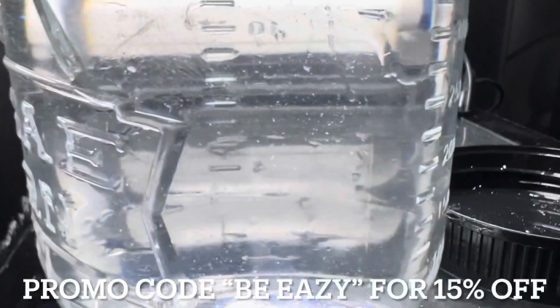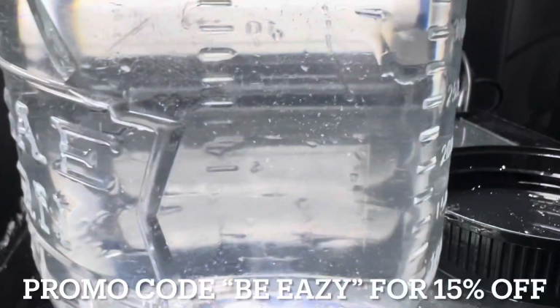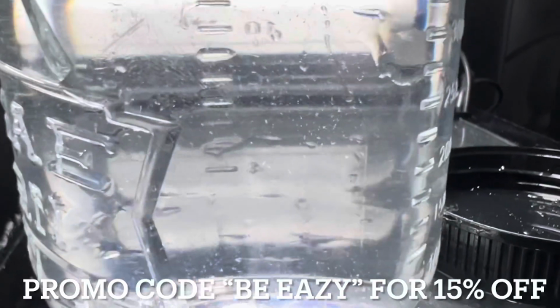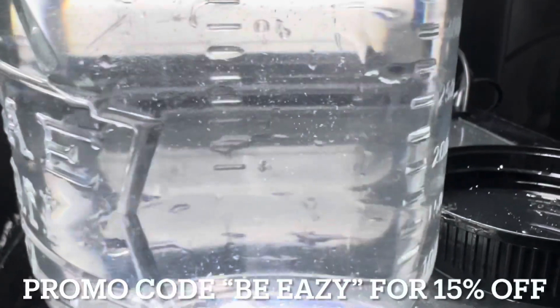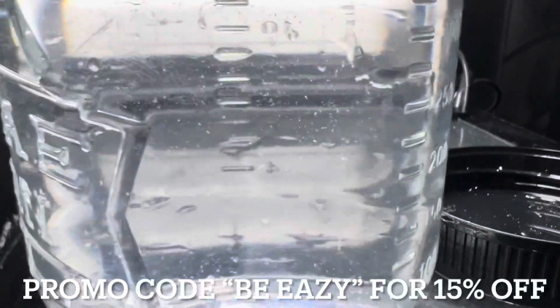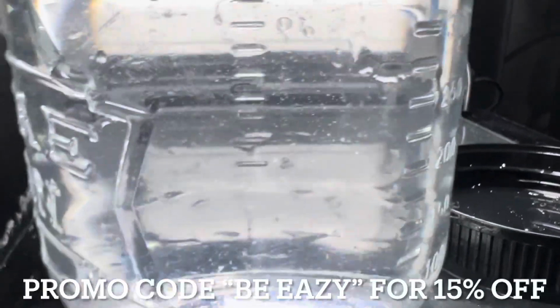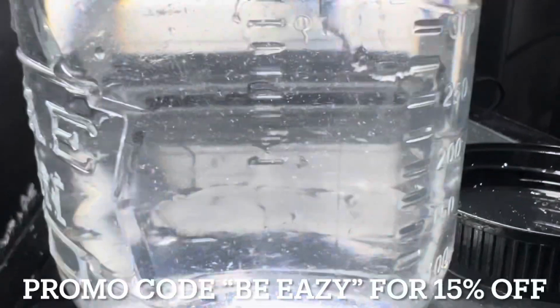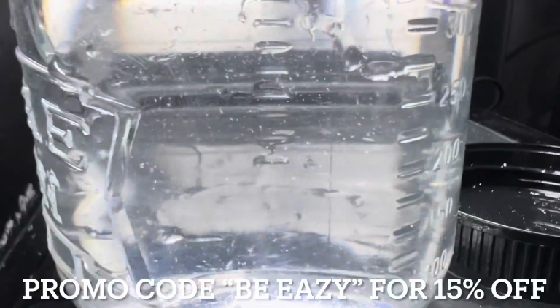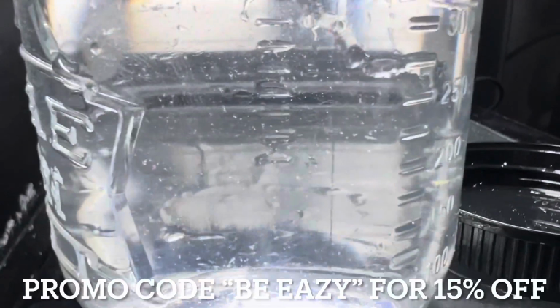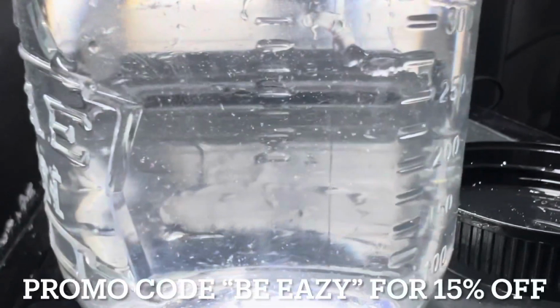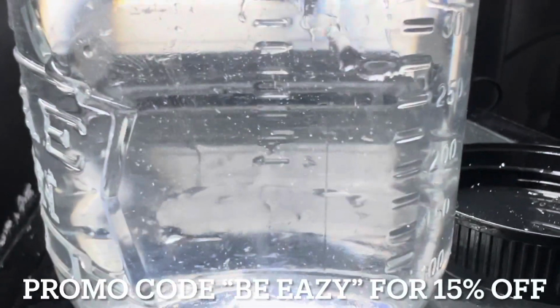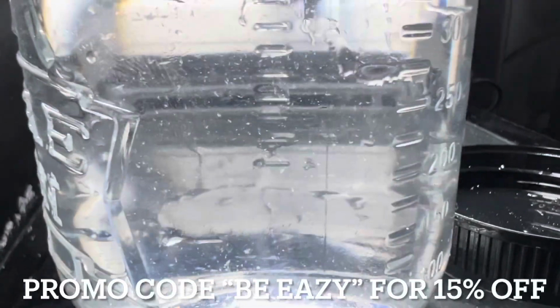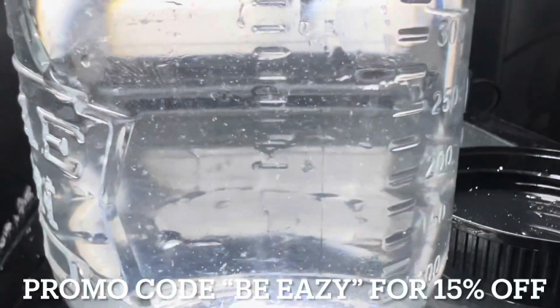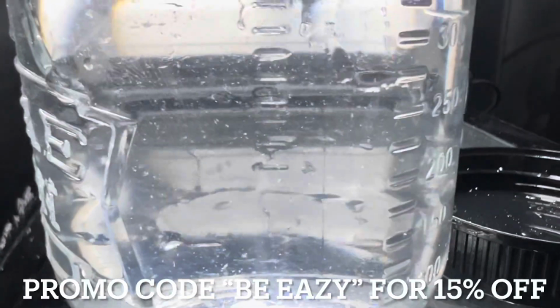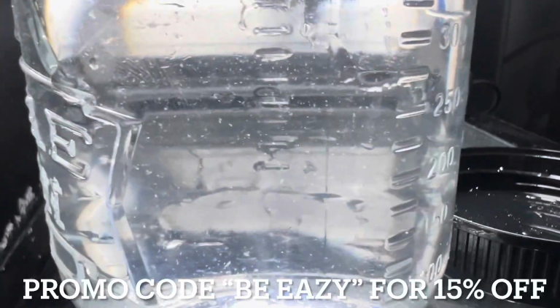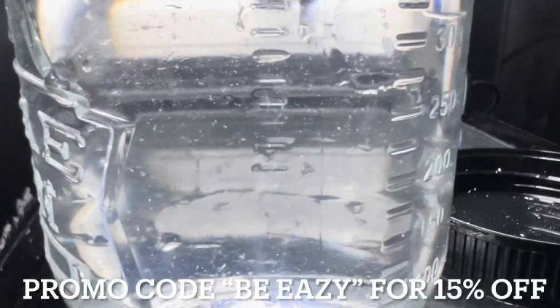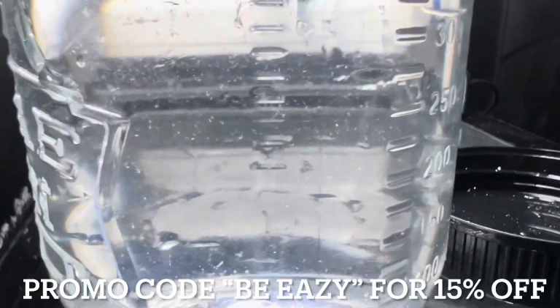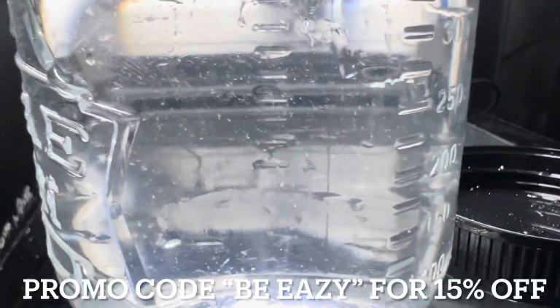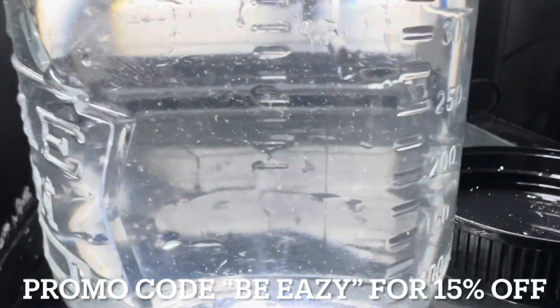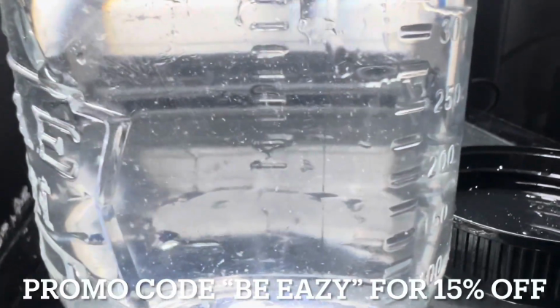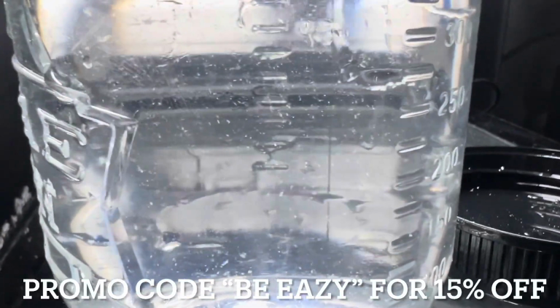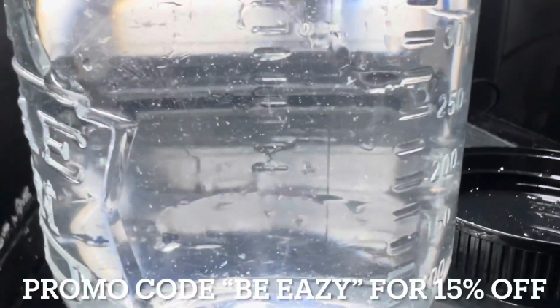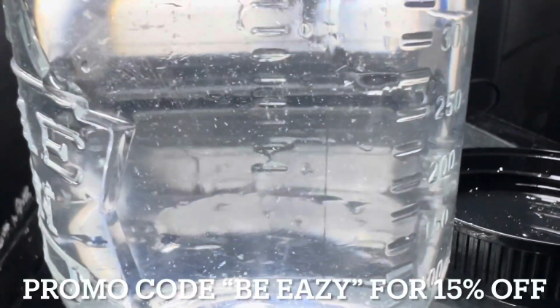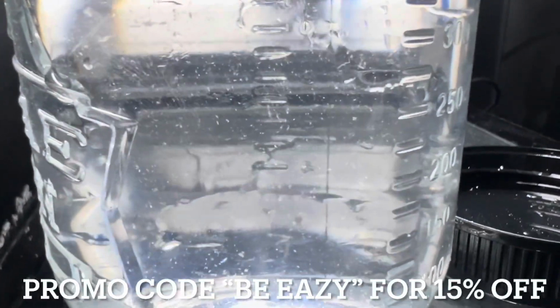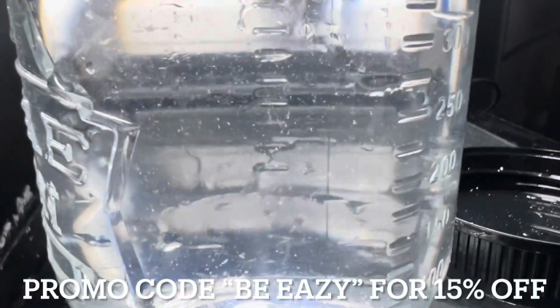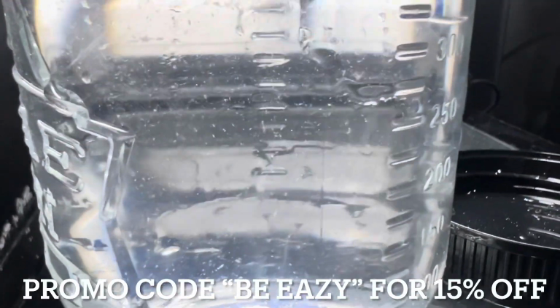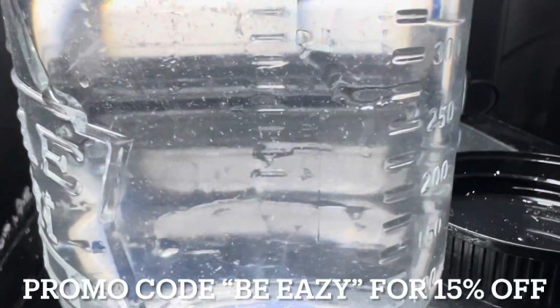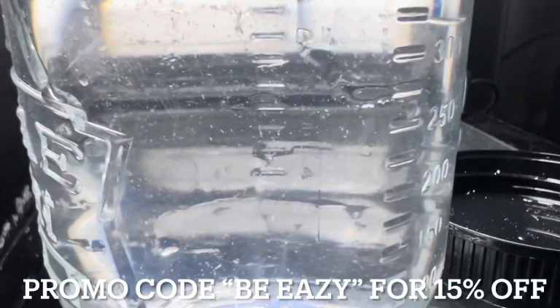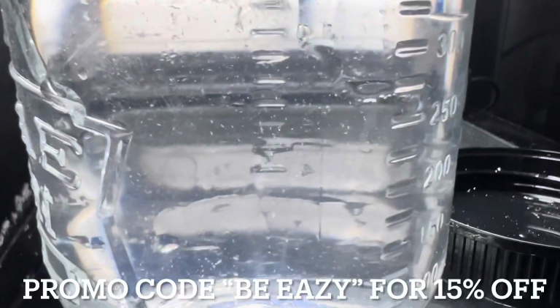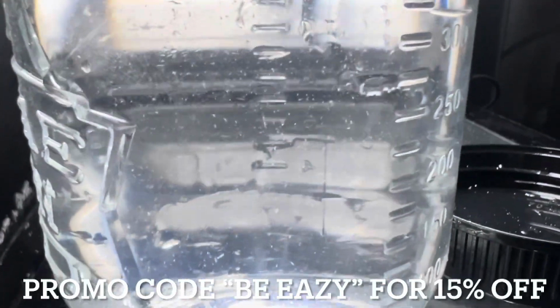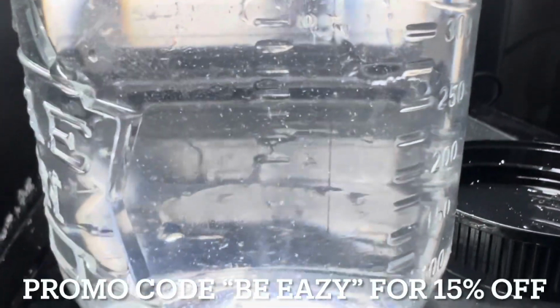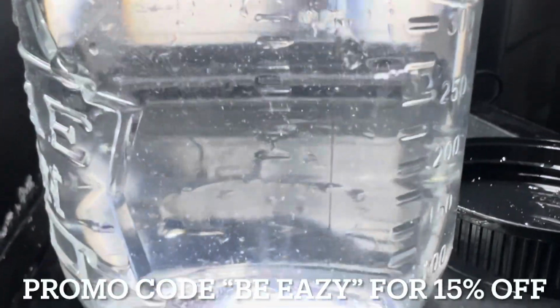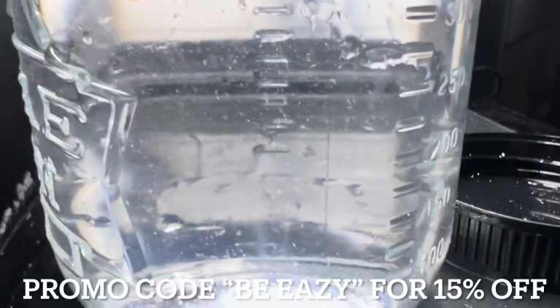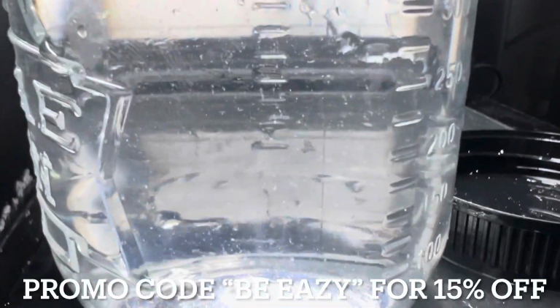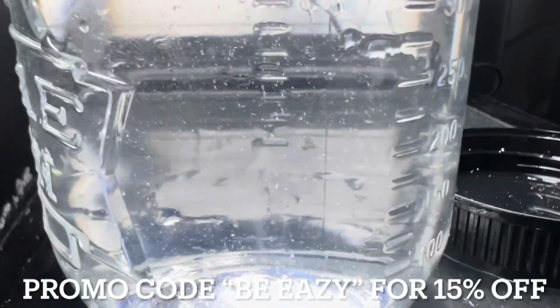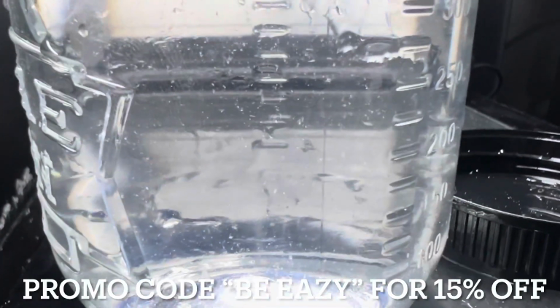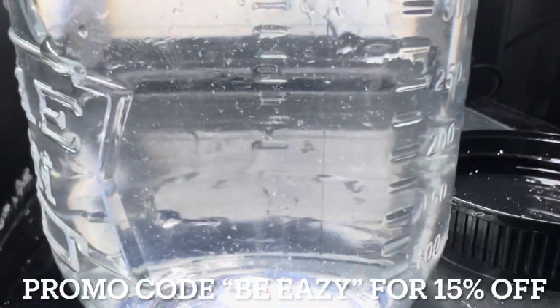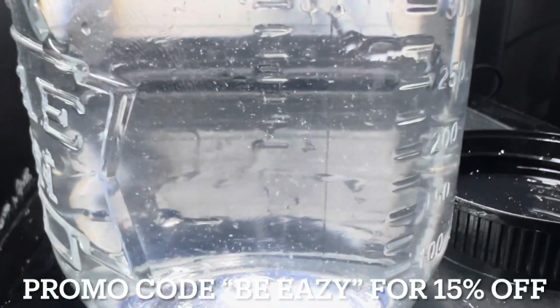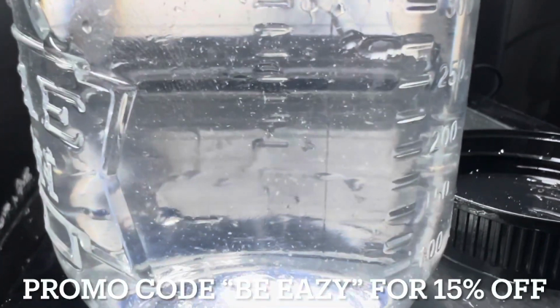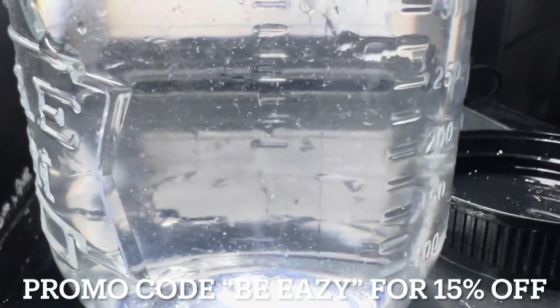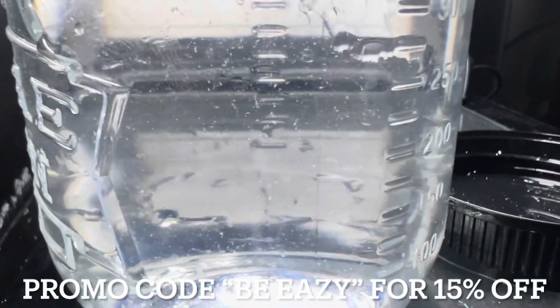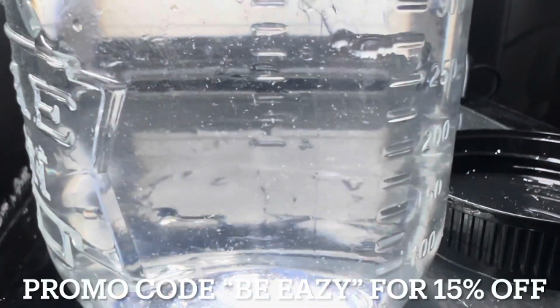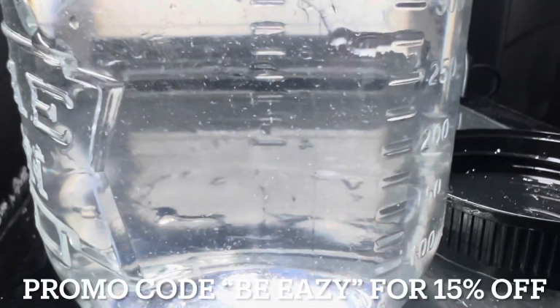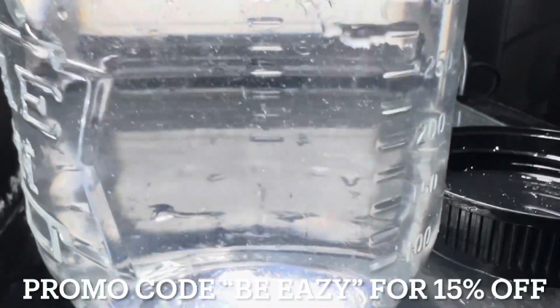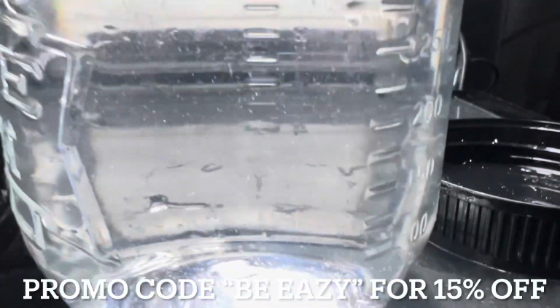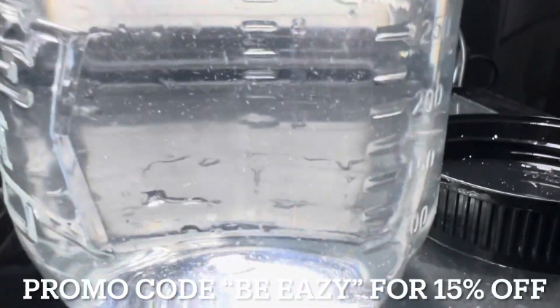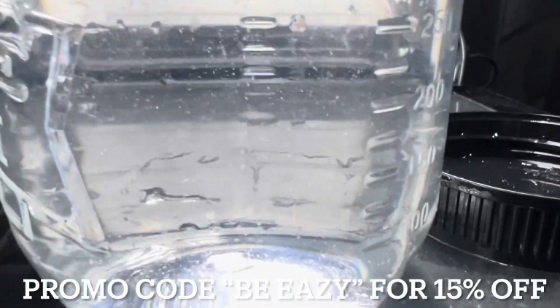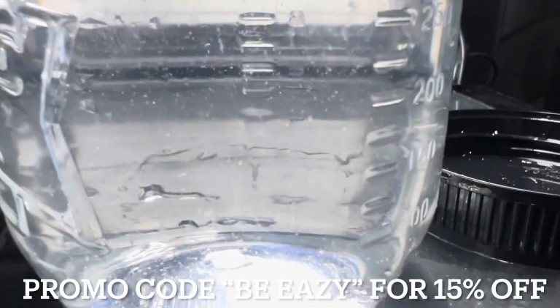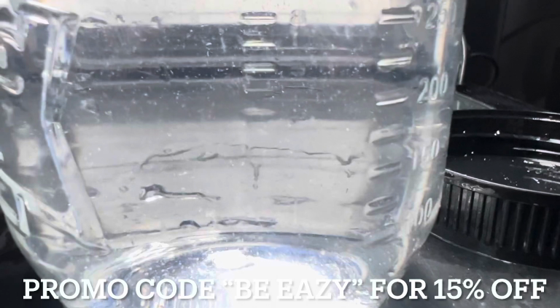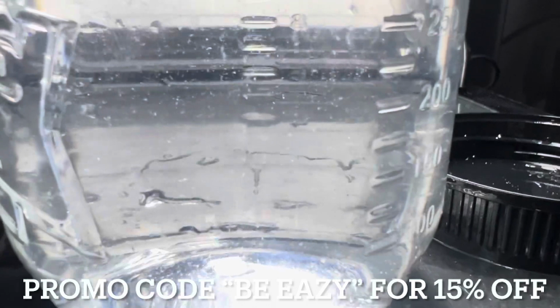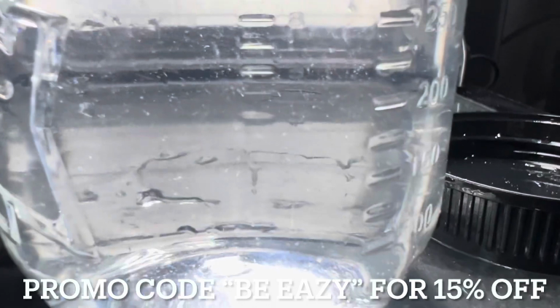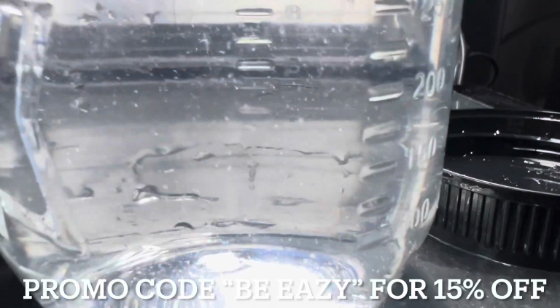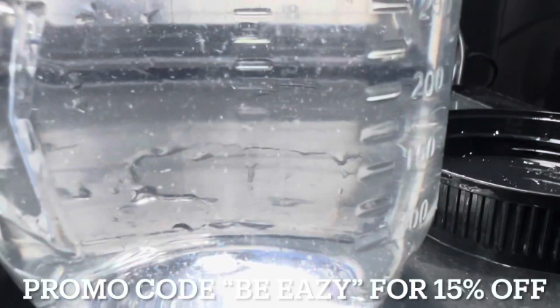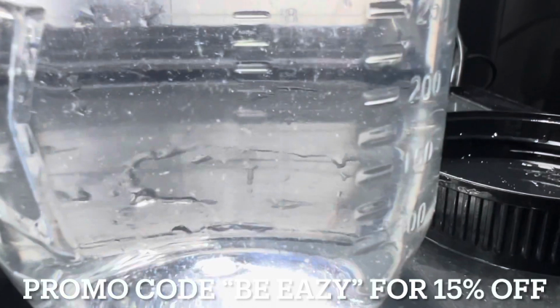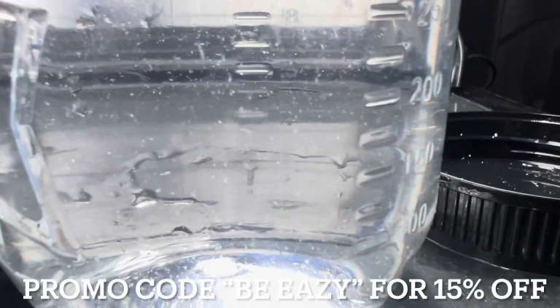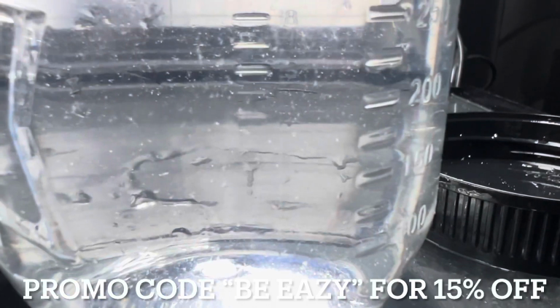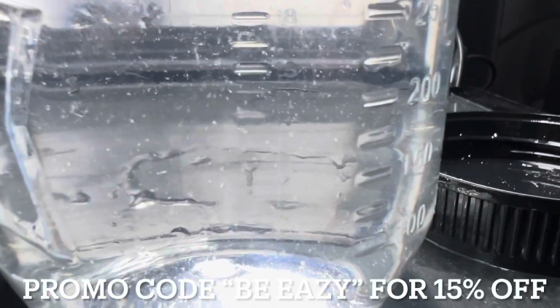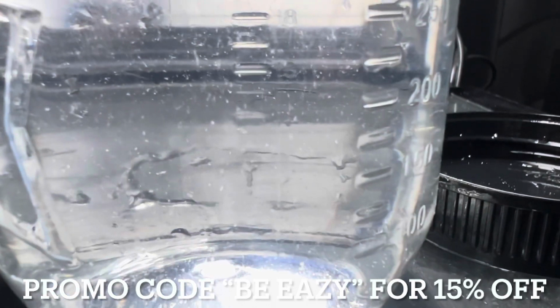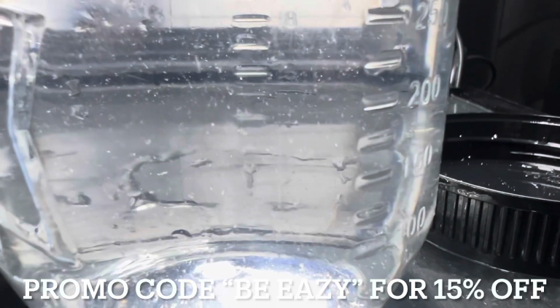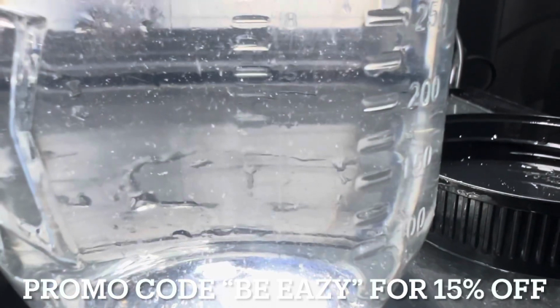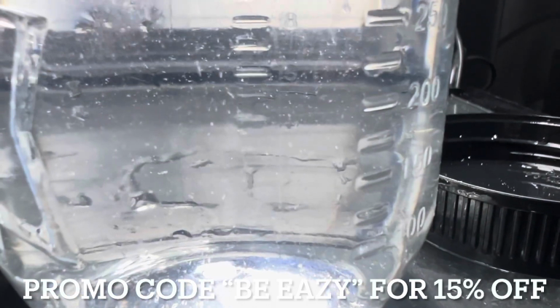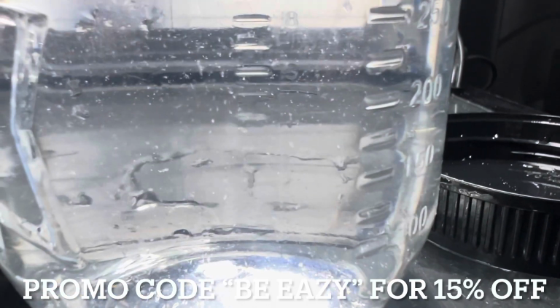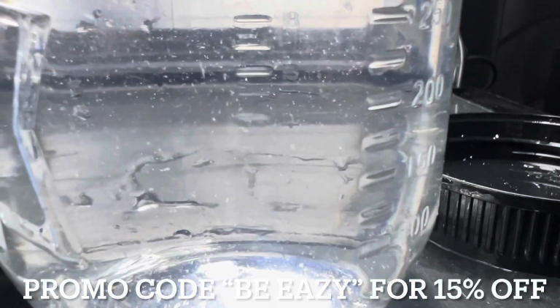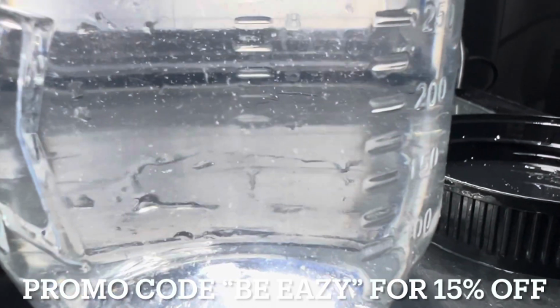Add BEASY to the promo code, get 15% off — the good ol' CJ discount.